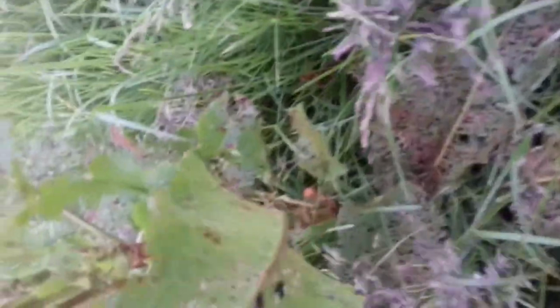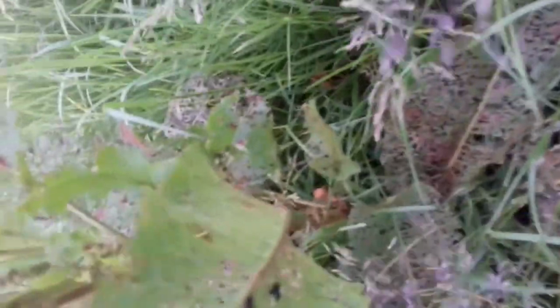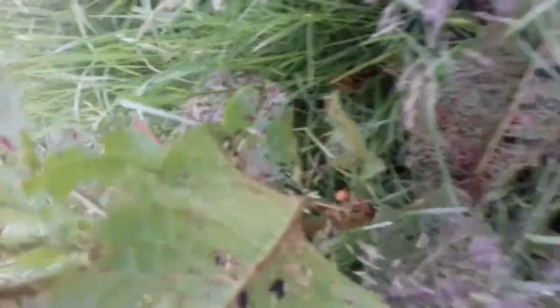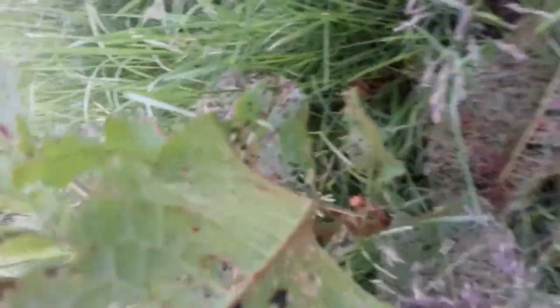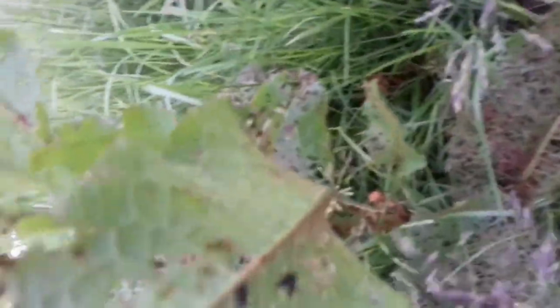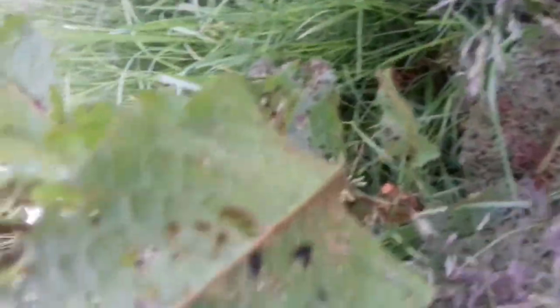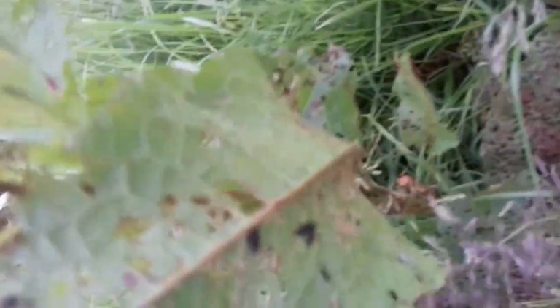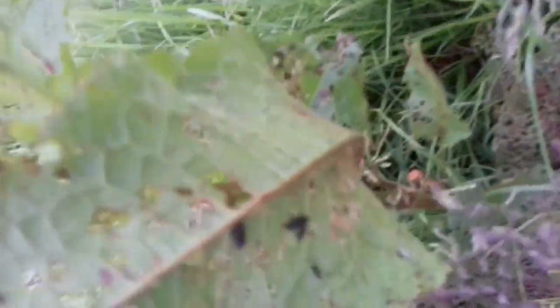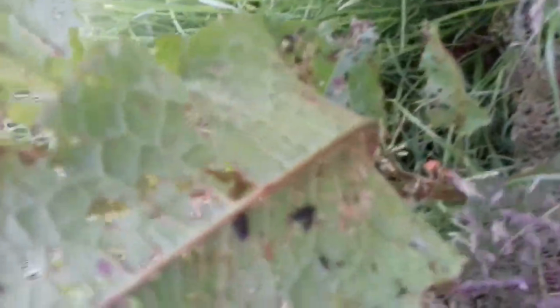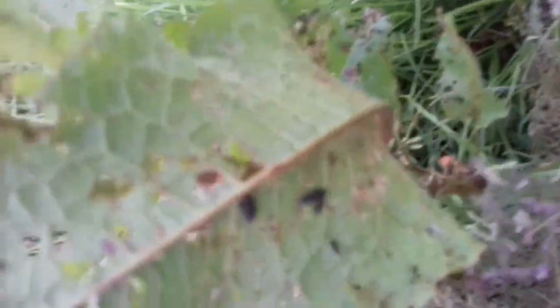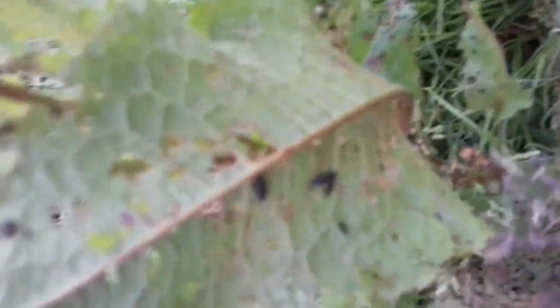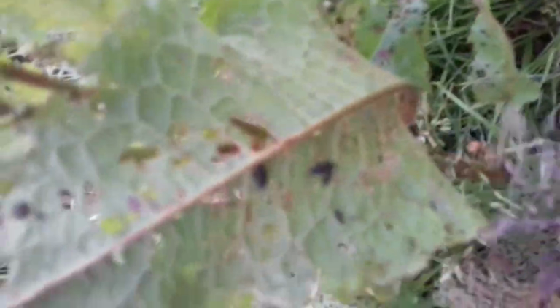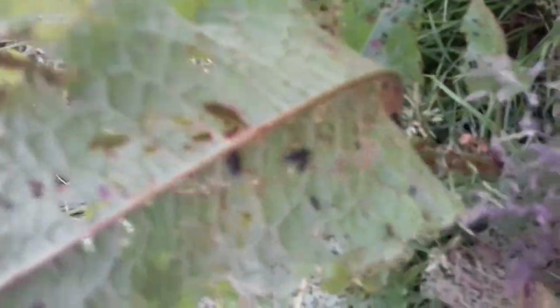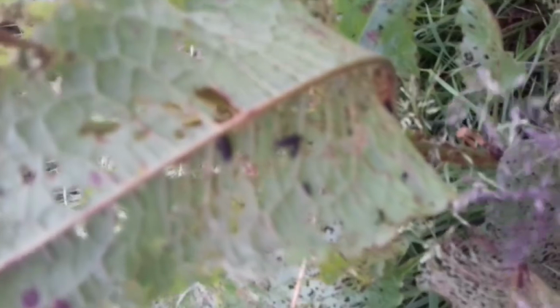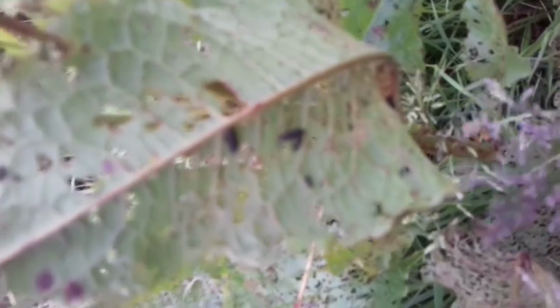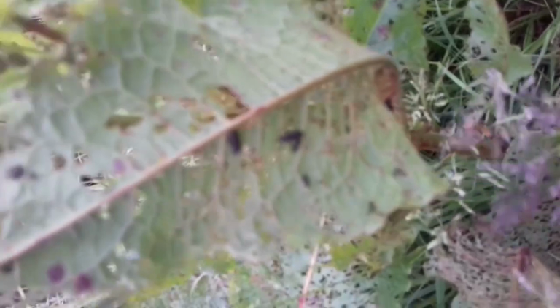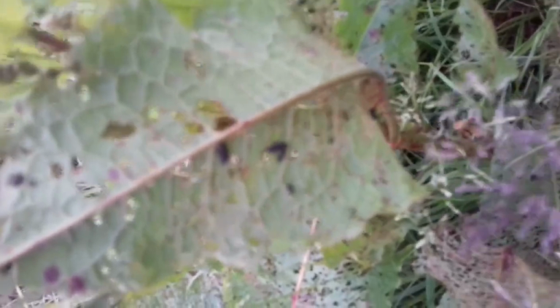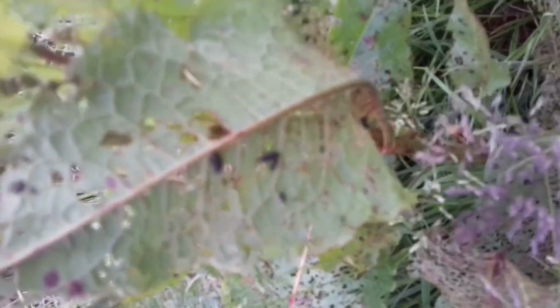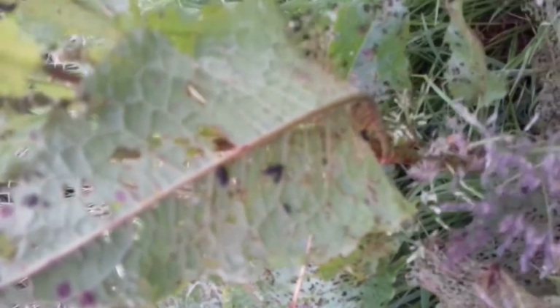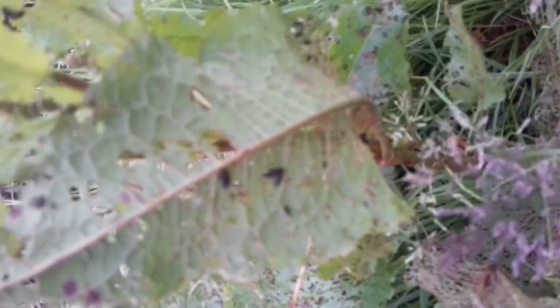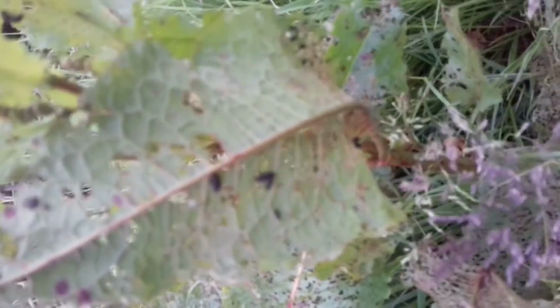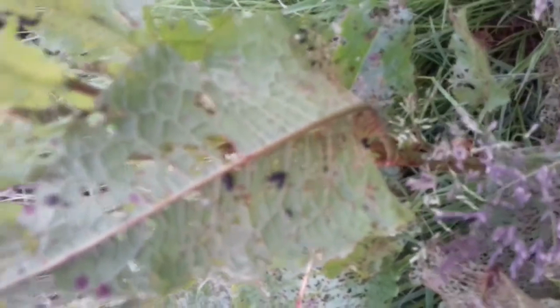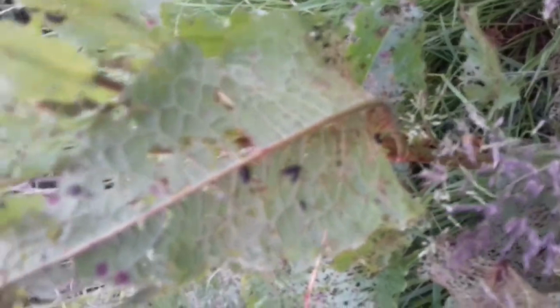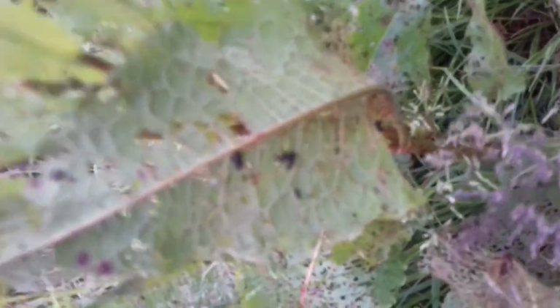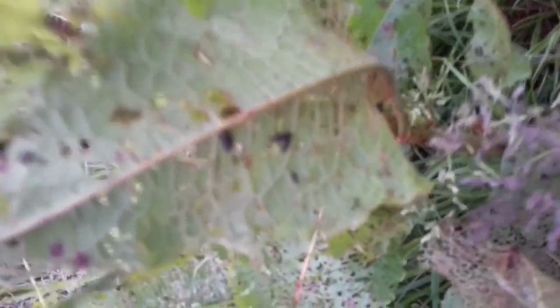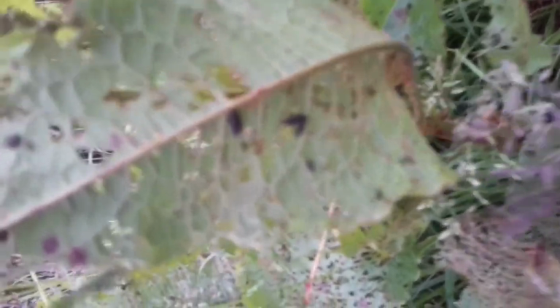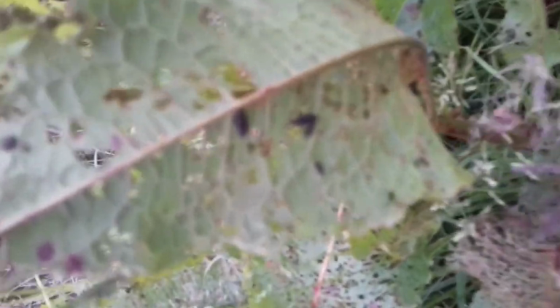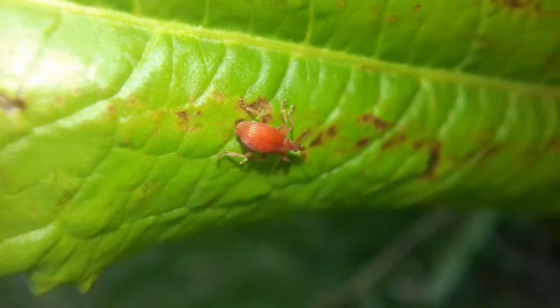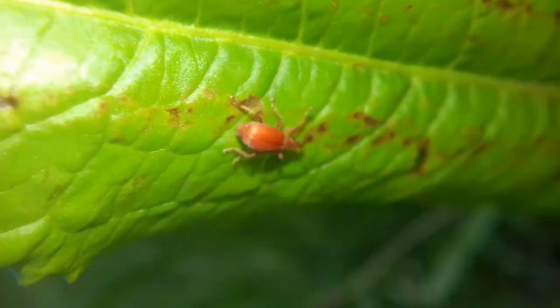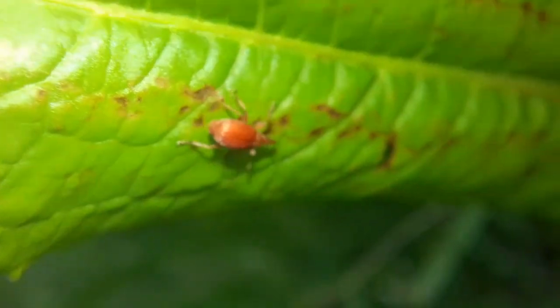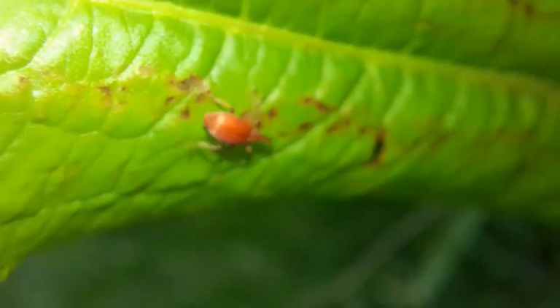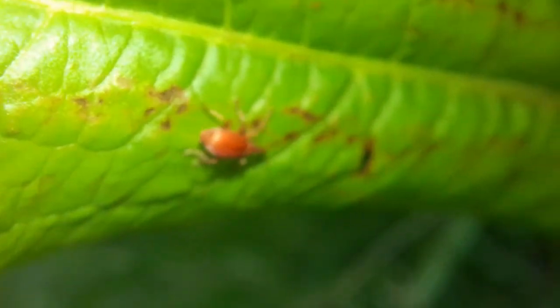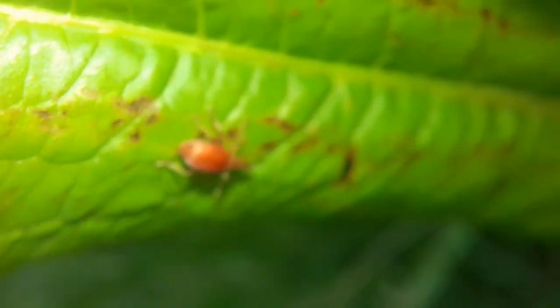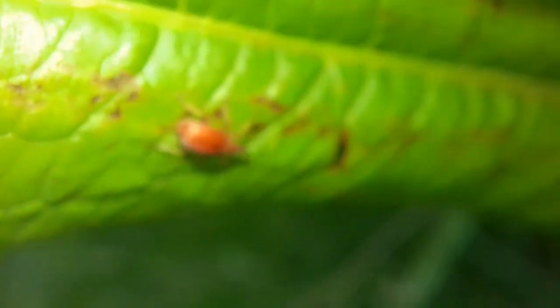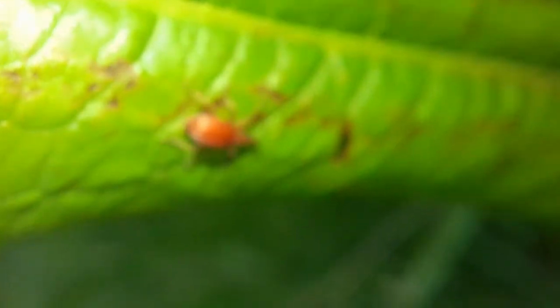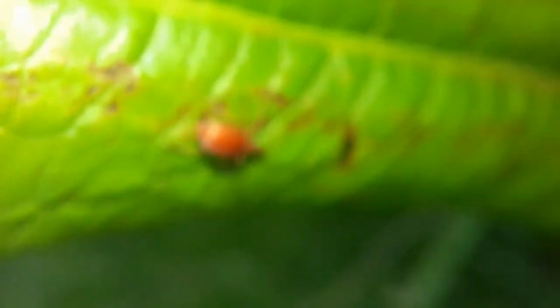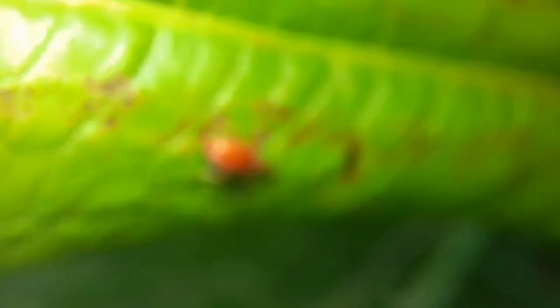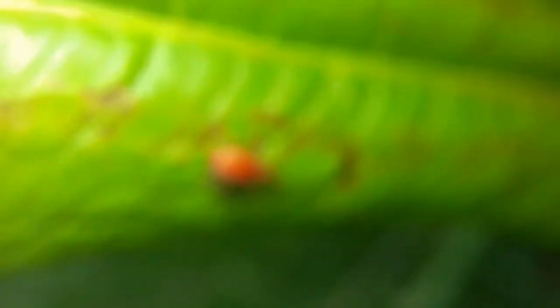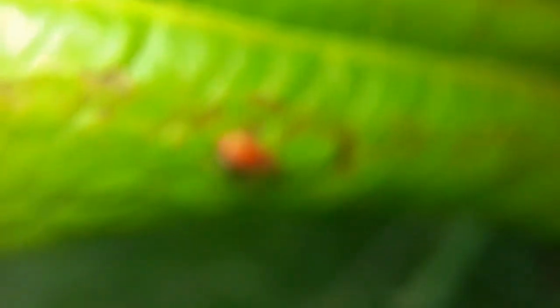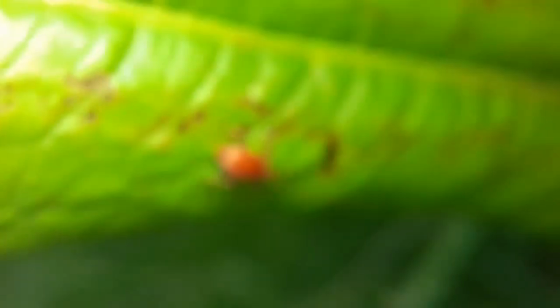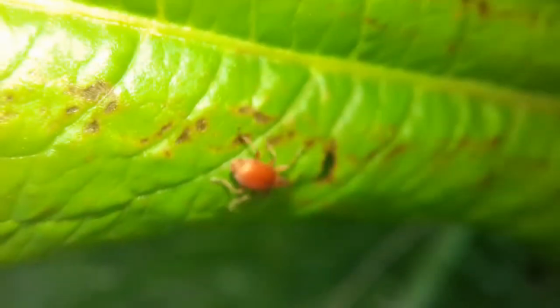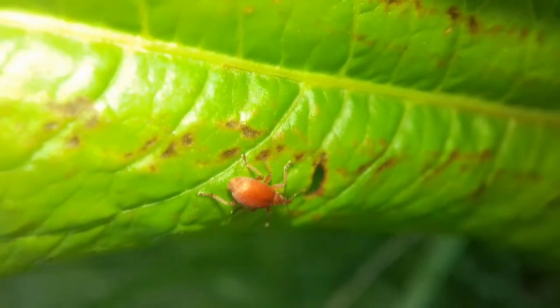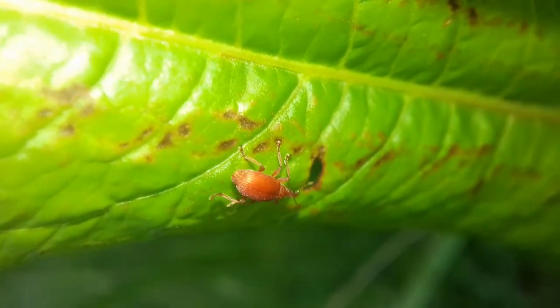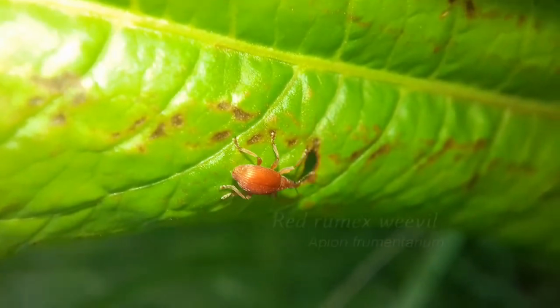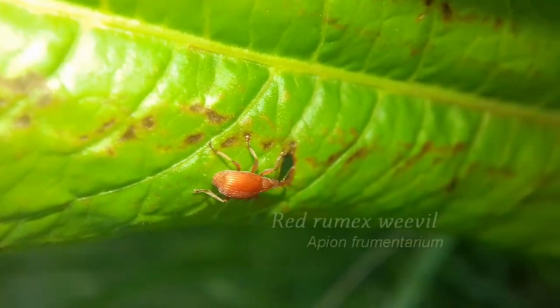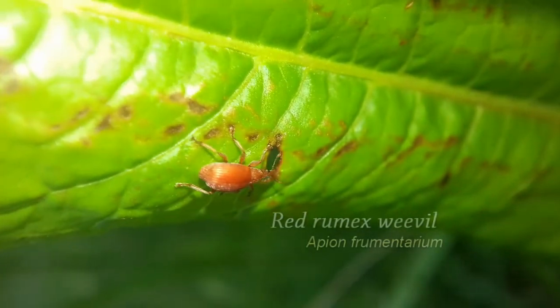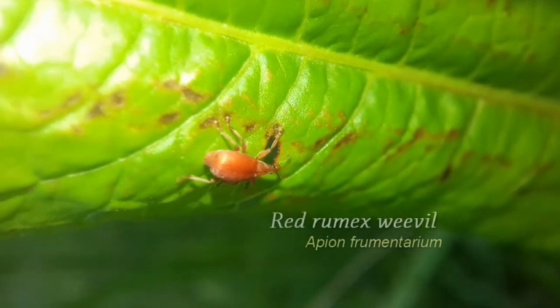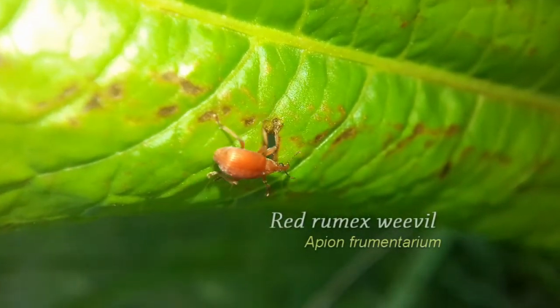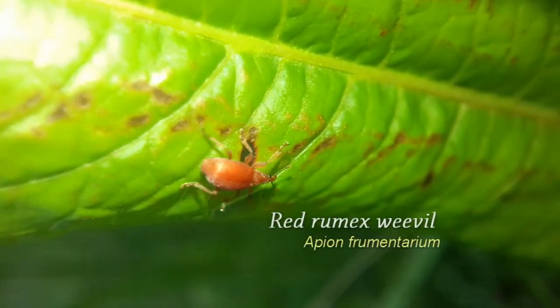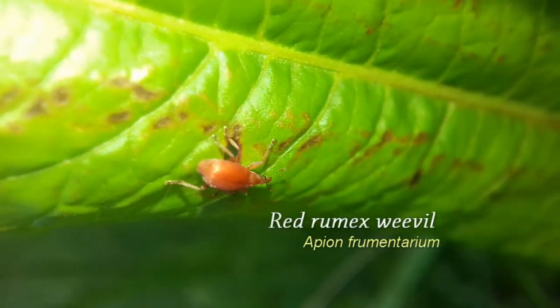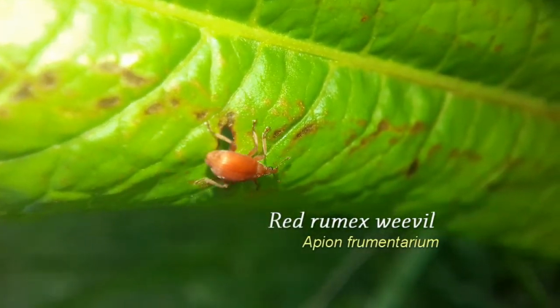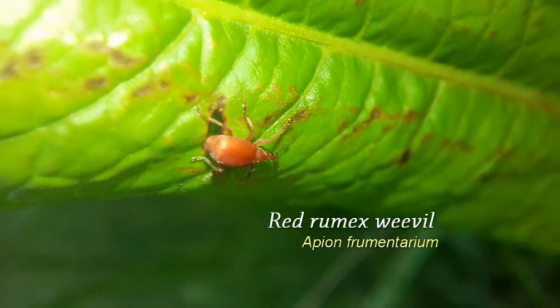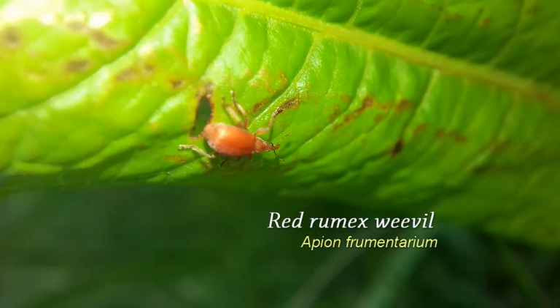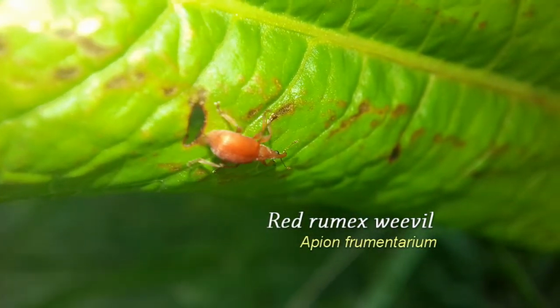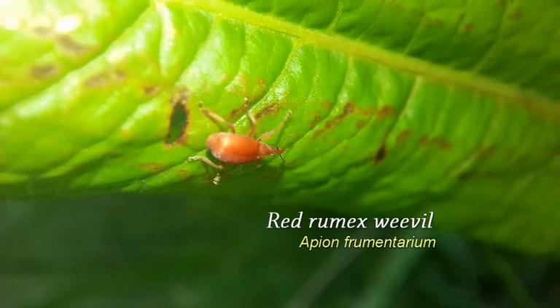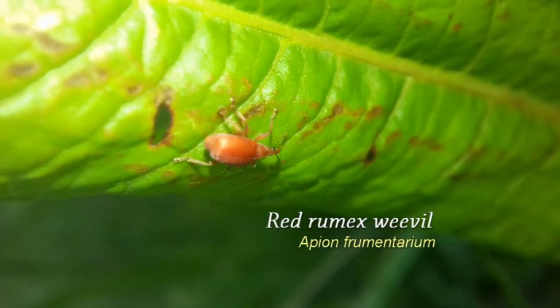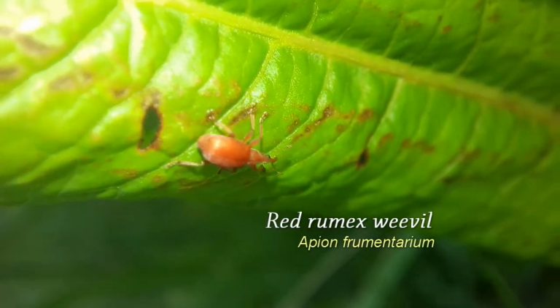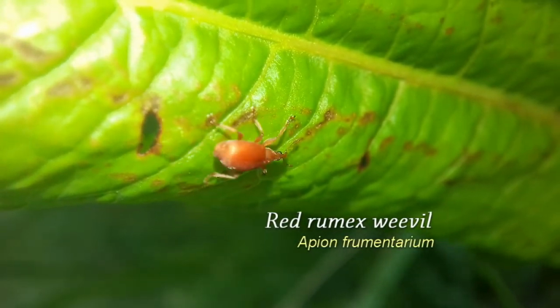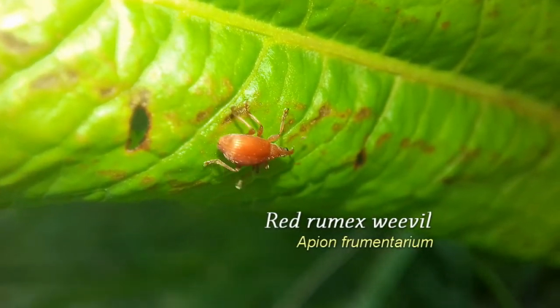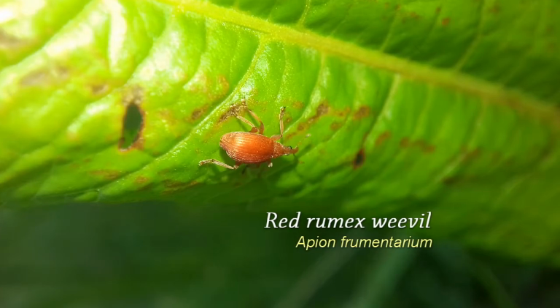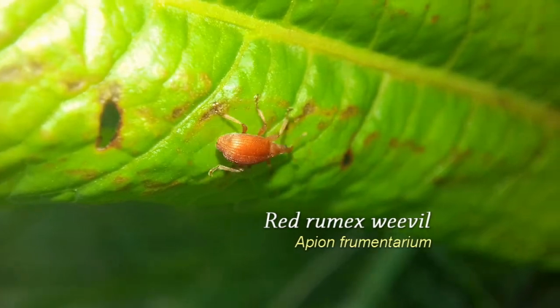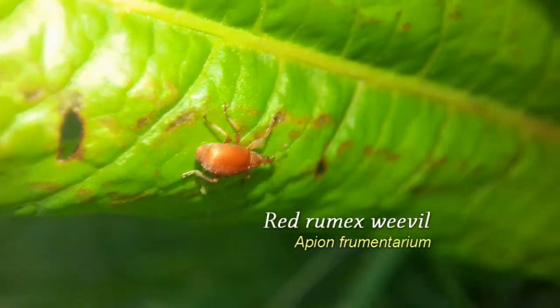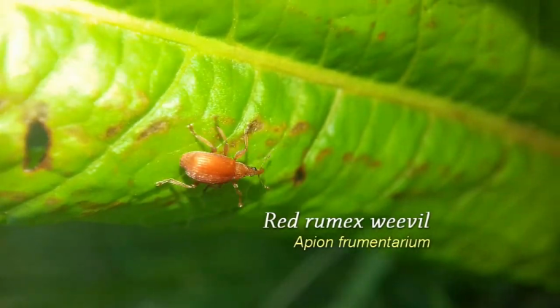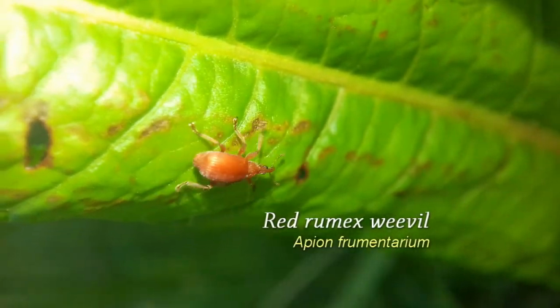If you inspect the underside of the leaves, for example, you may find the red Rumex weevil with its long, characteristic snout.